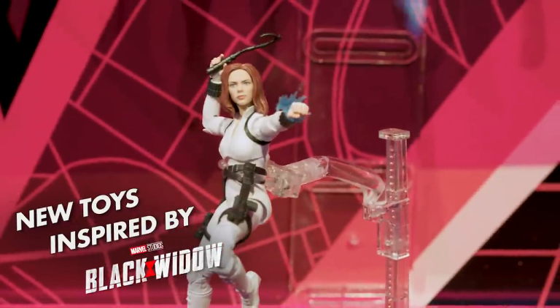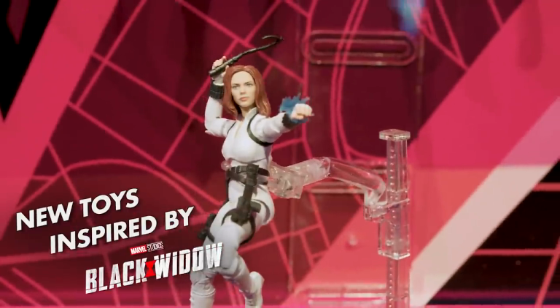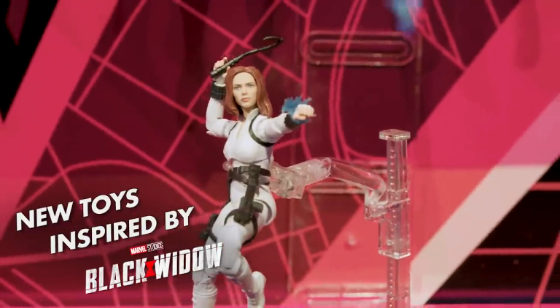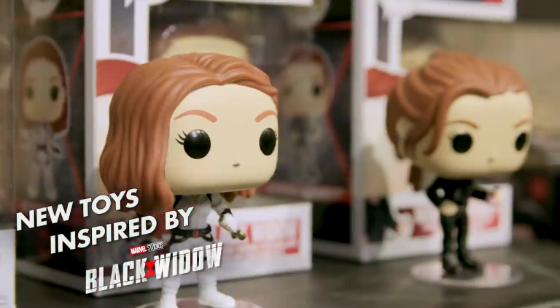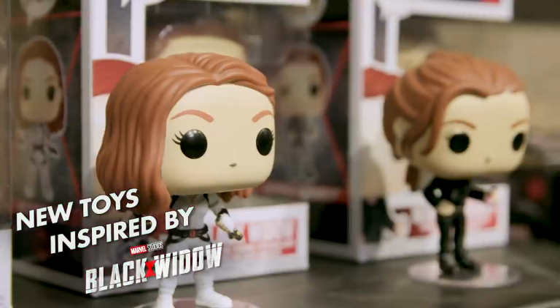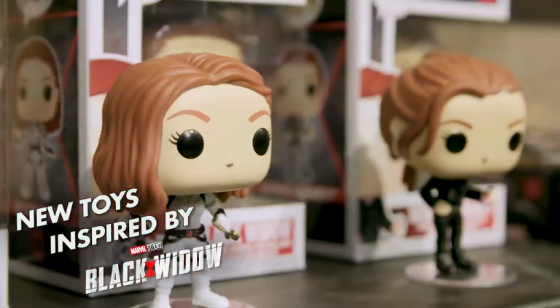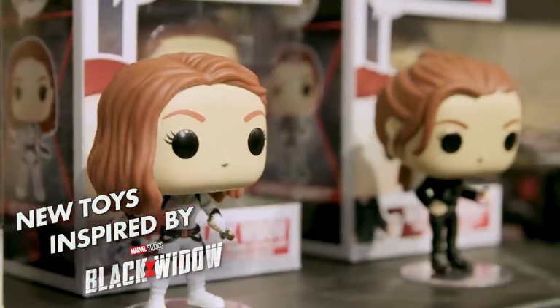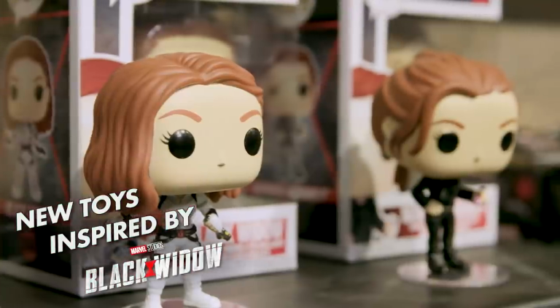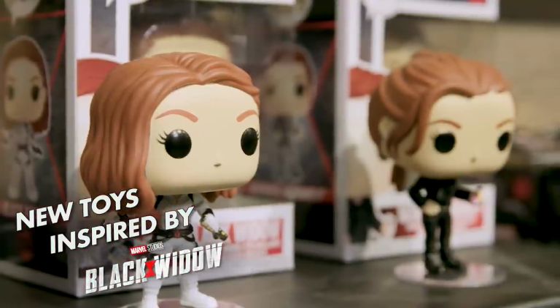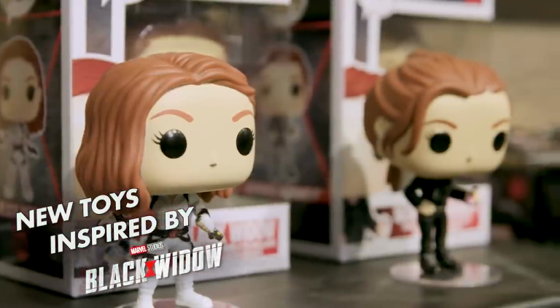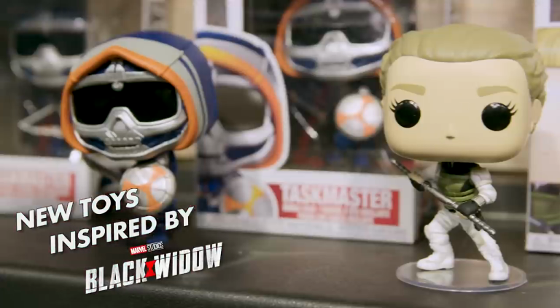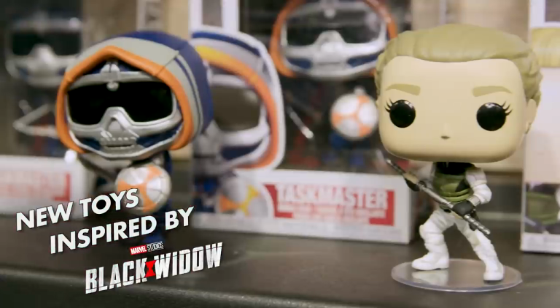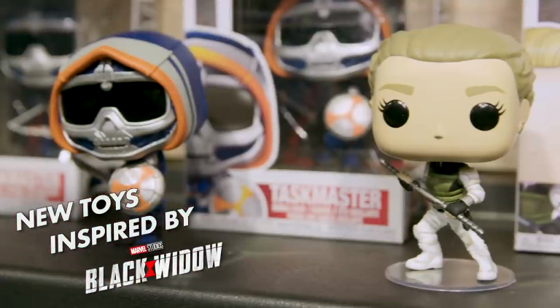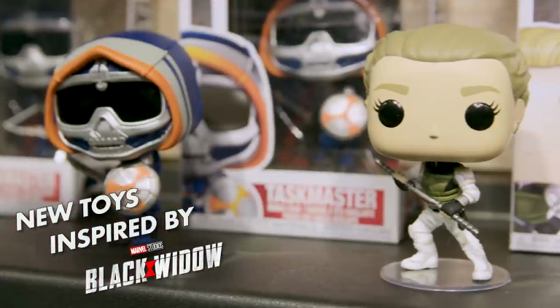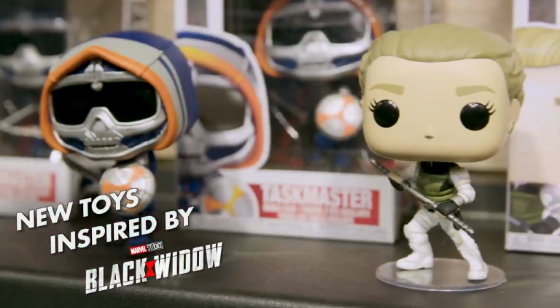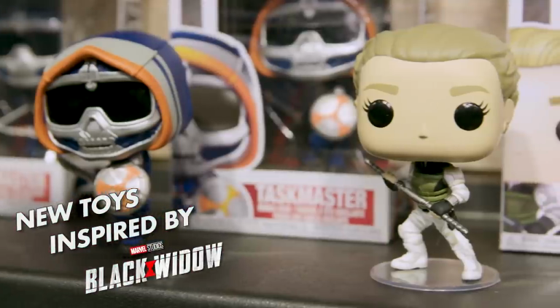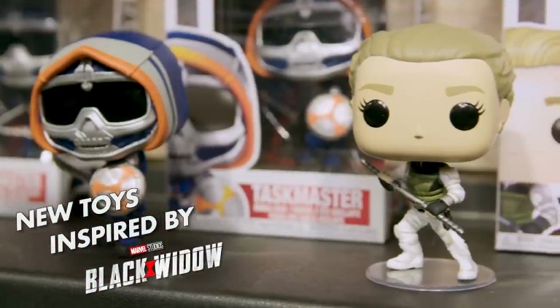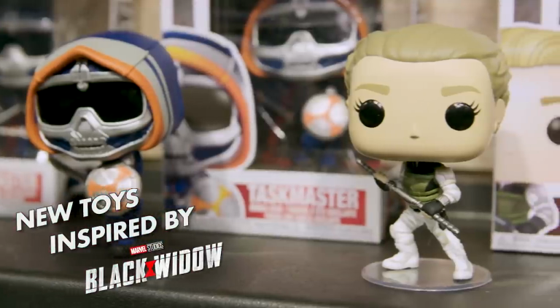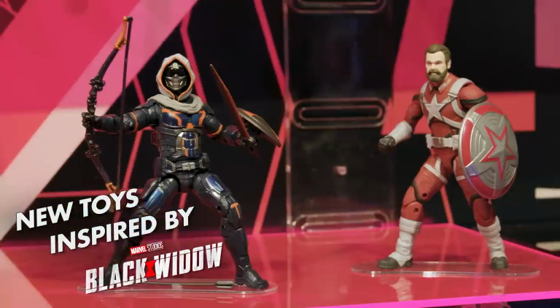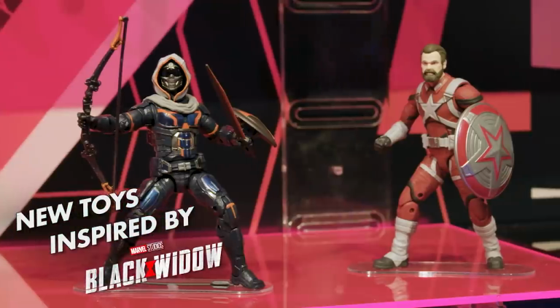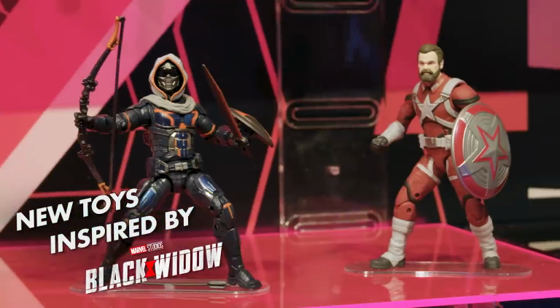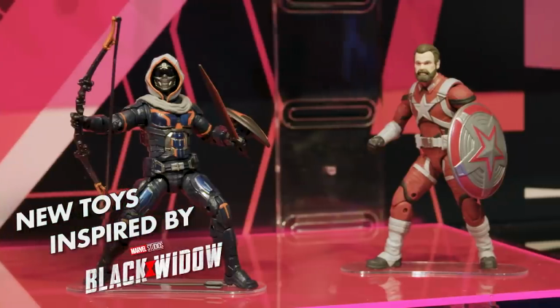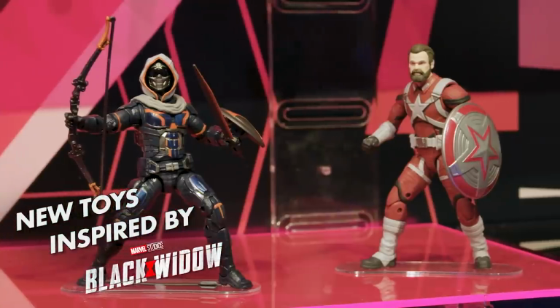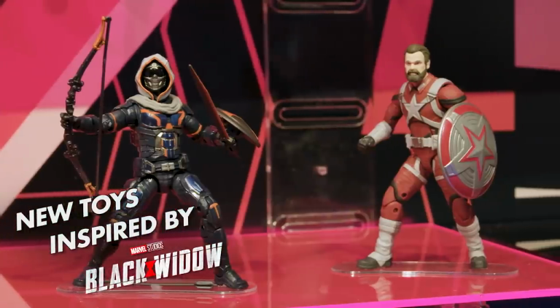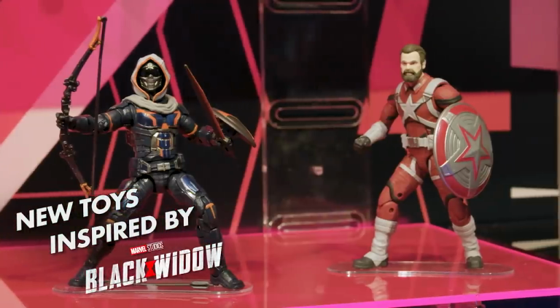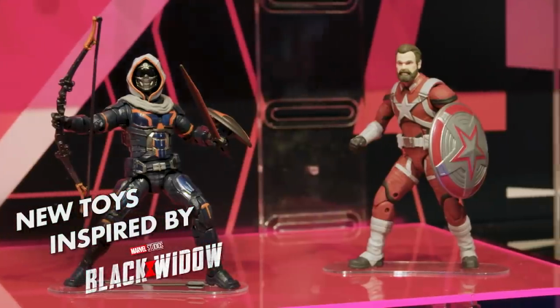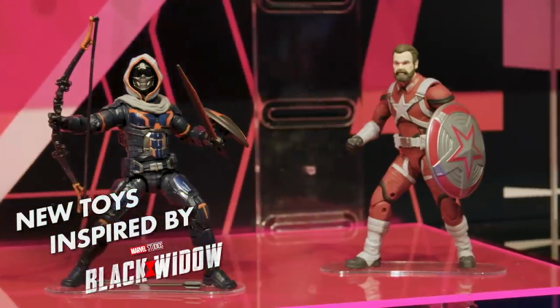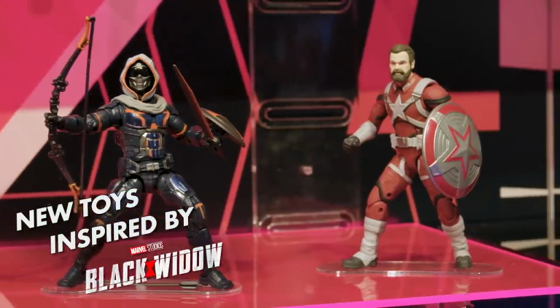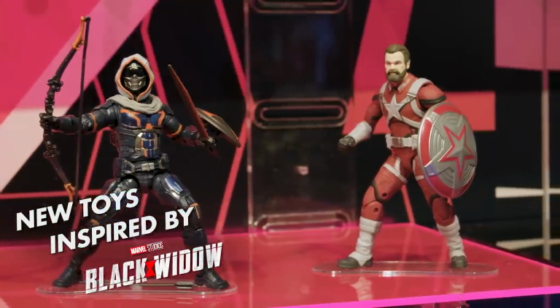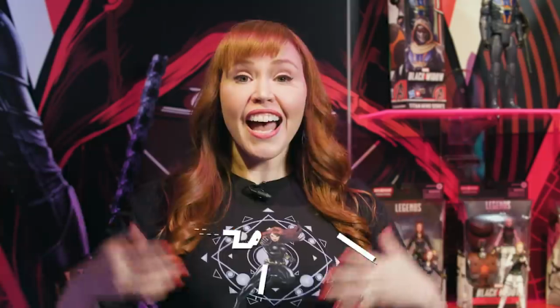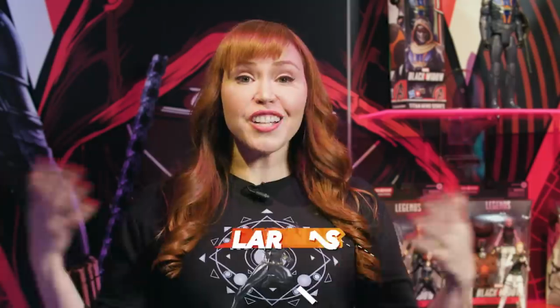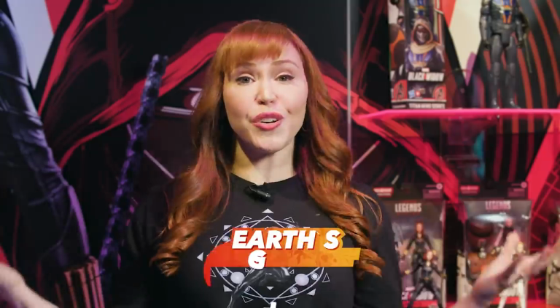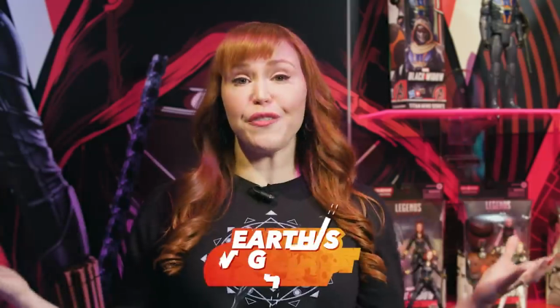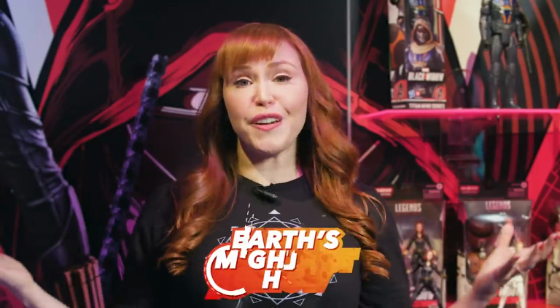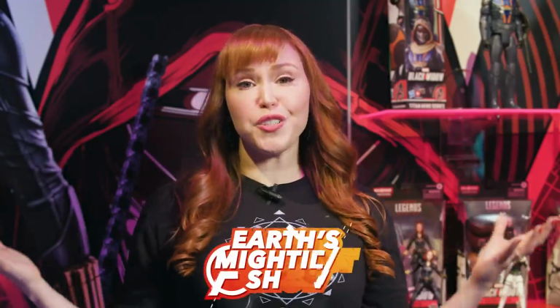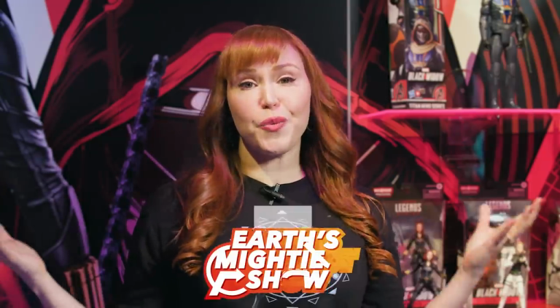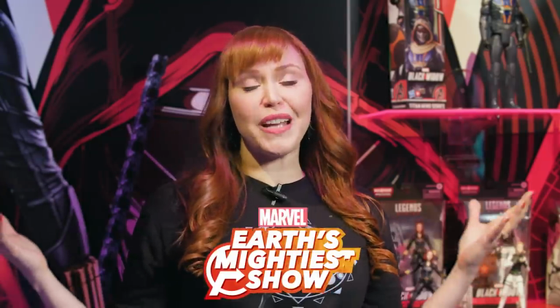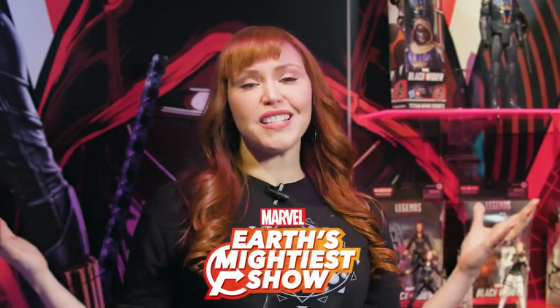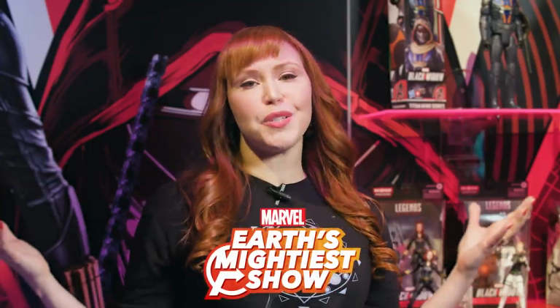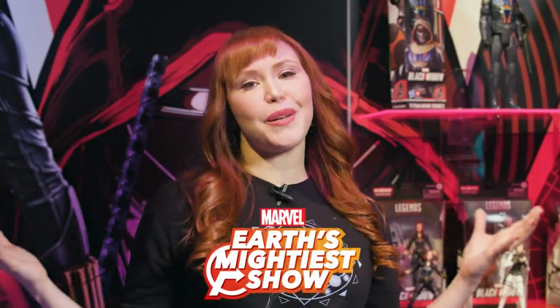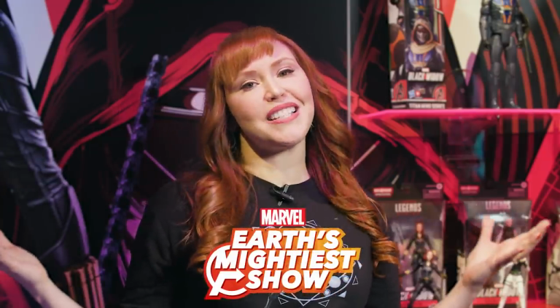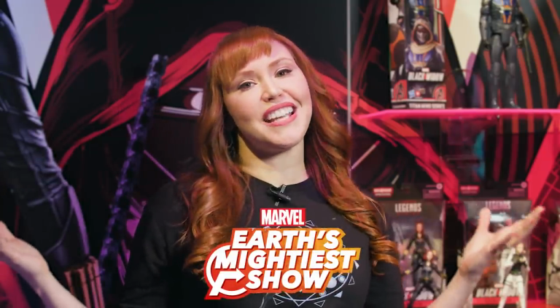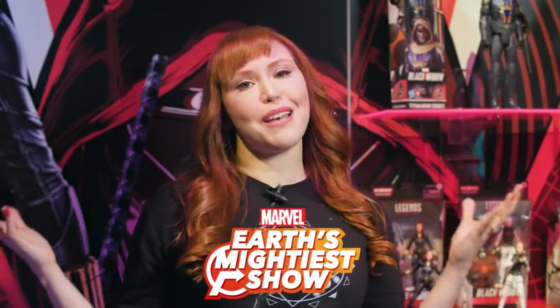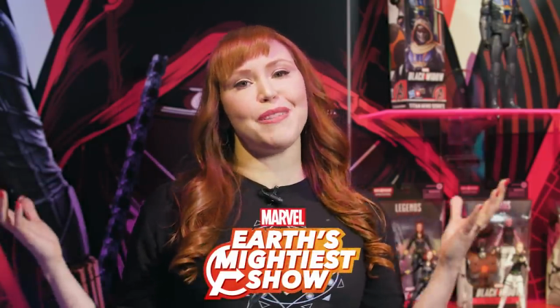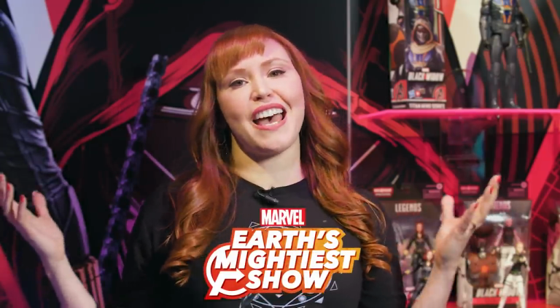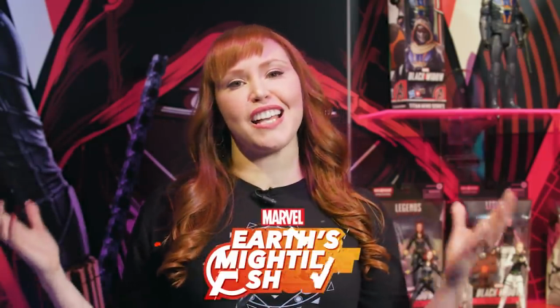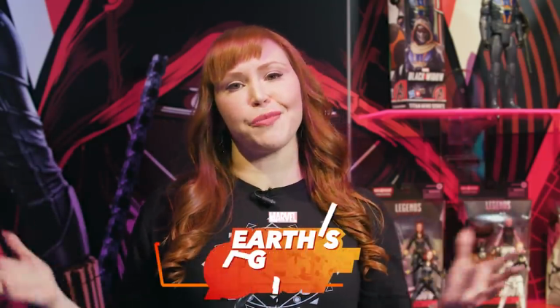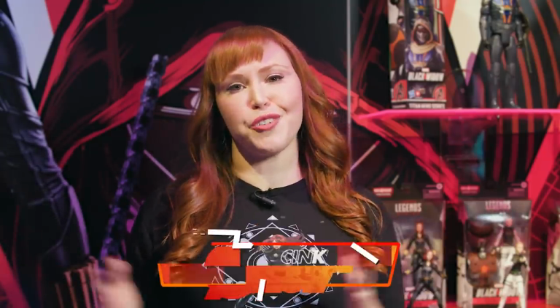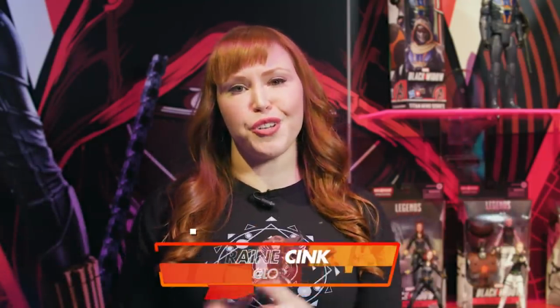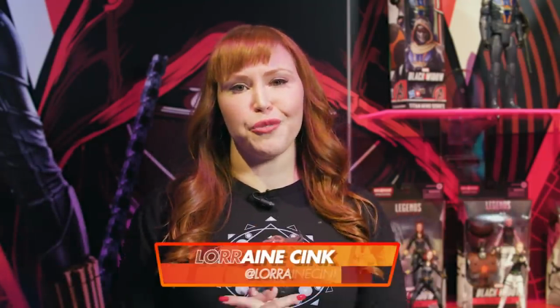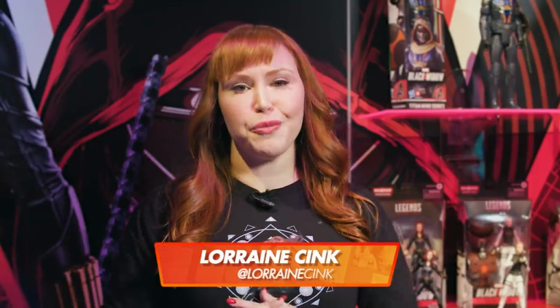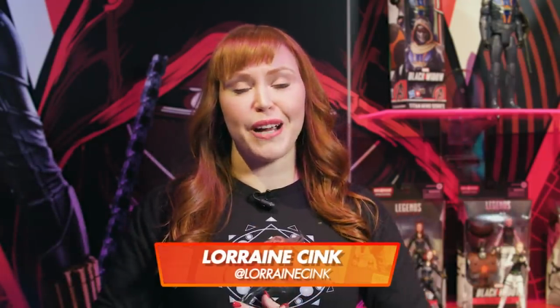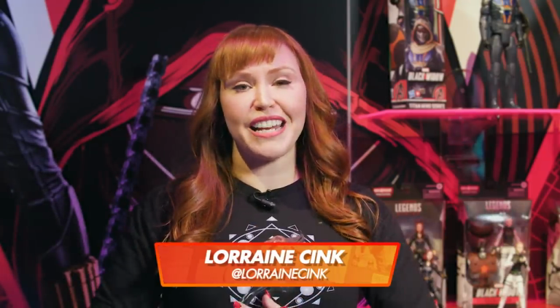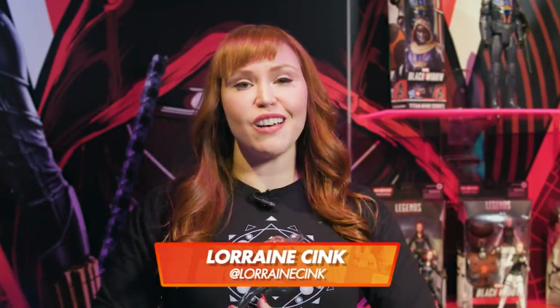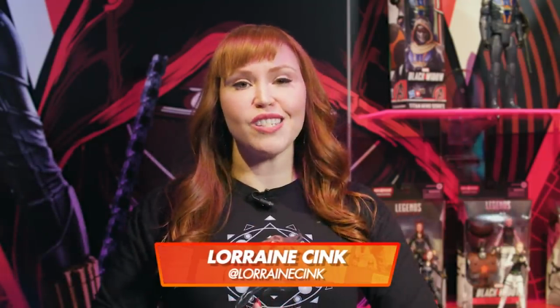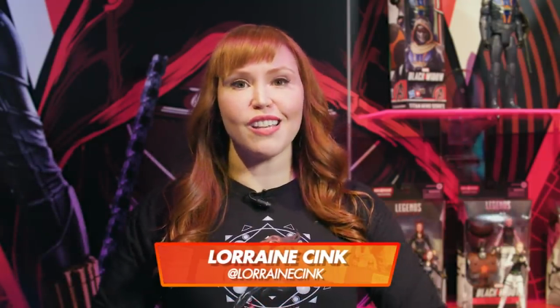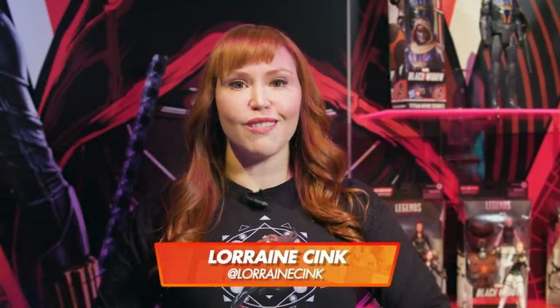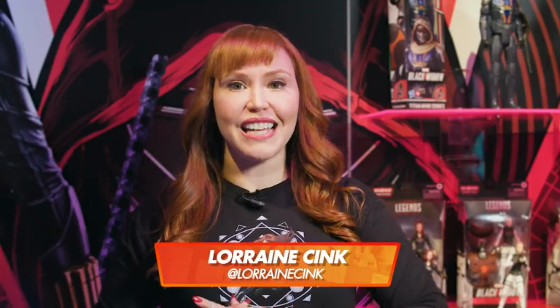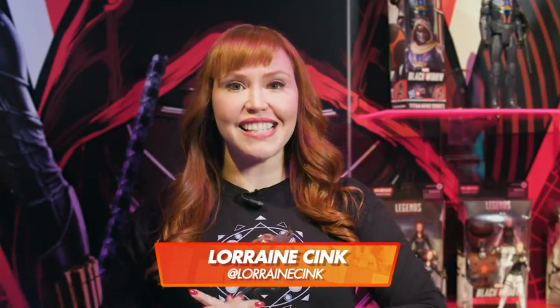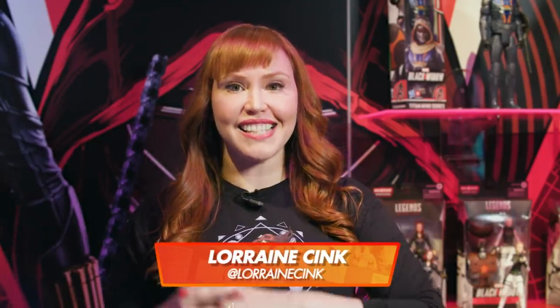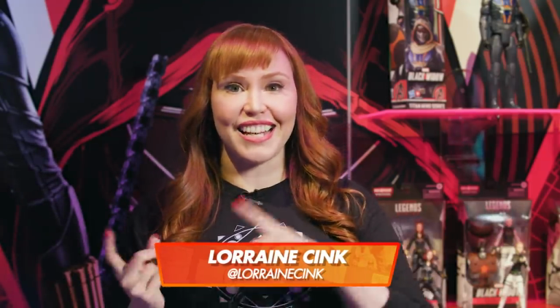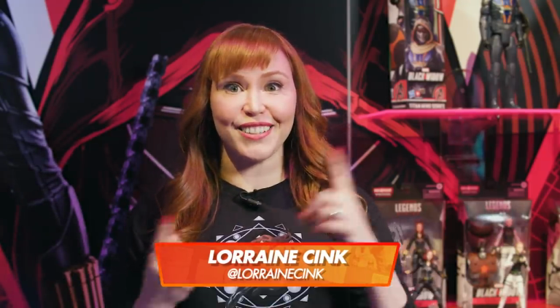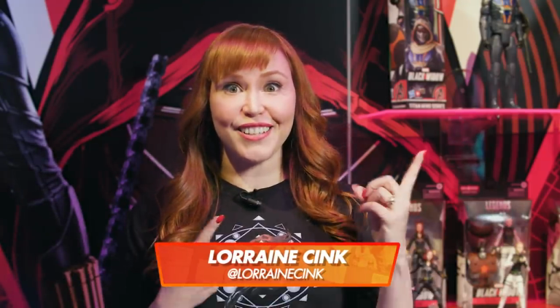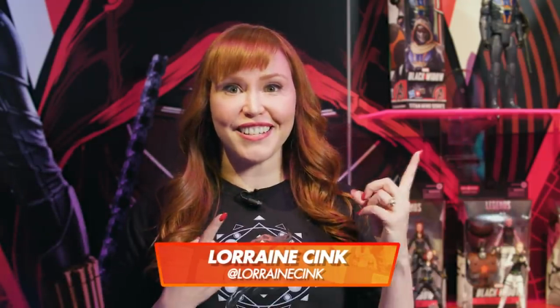We are looking at some Marvel Studios Black Widow inspired toys here at Toy Fair 2020. I'm in the Hasbro showroom right now, so let's take a look.